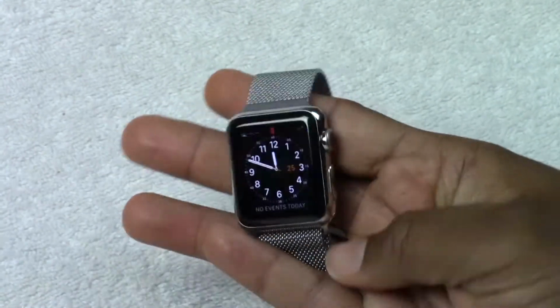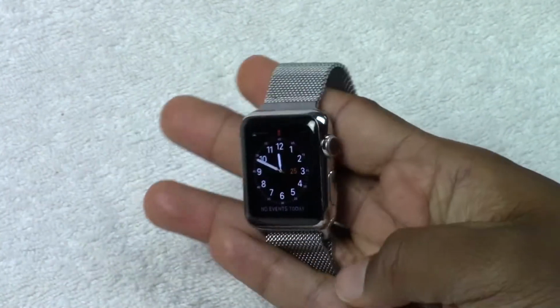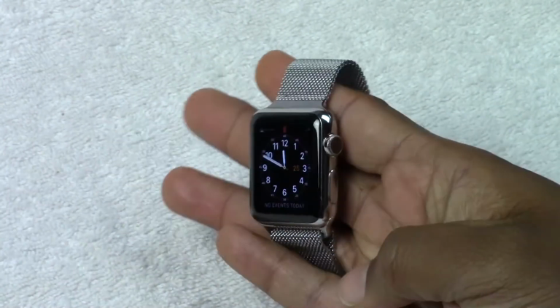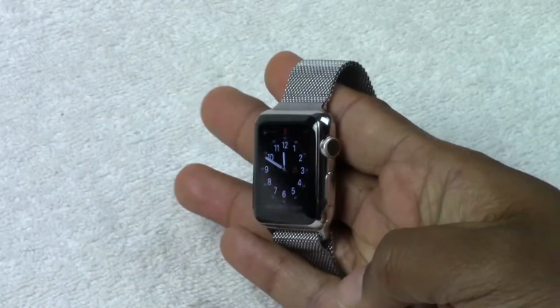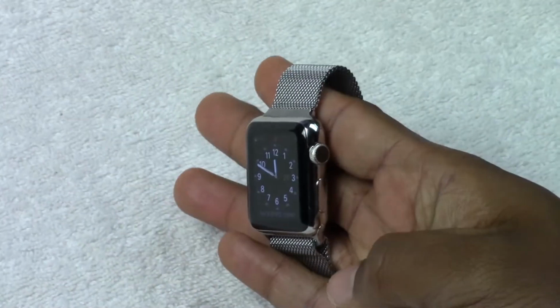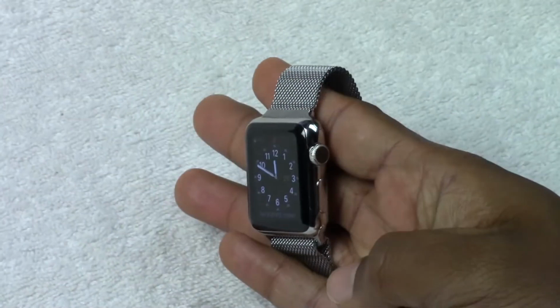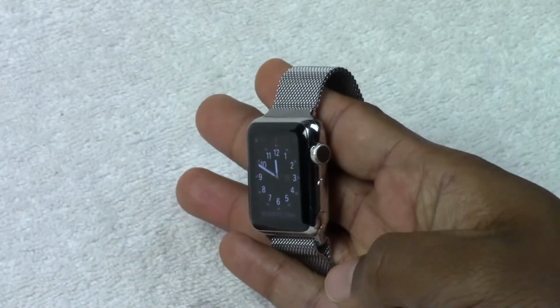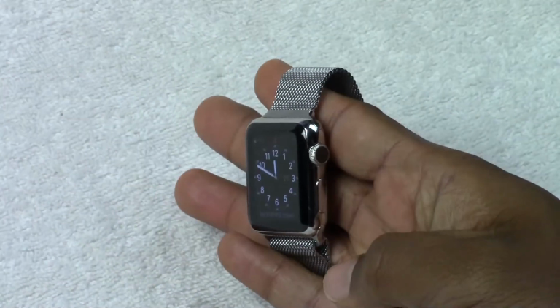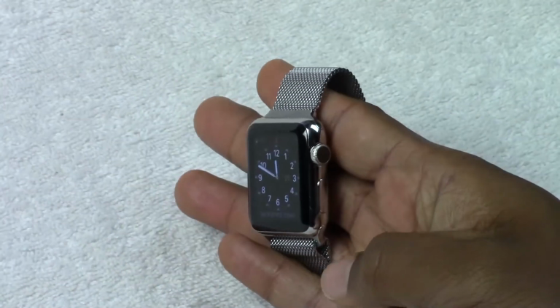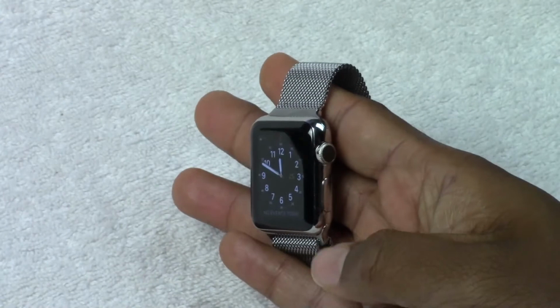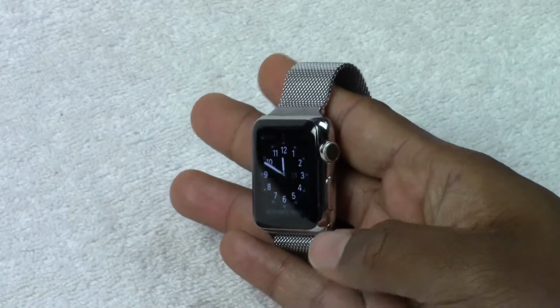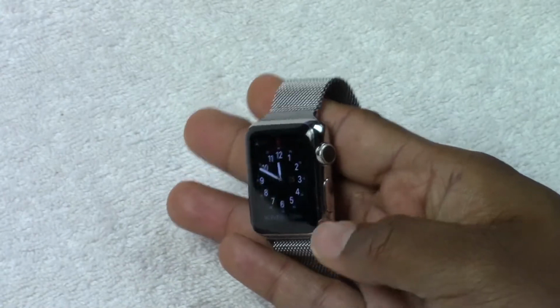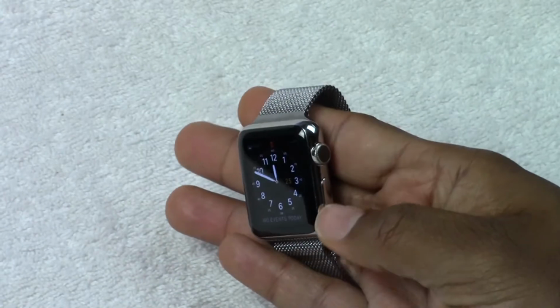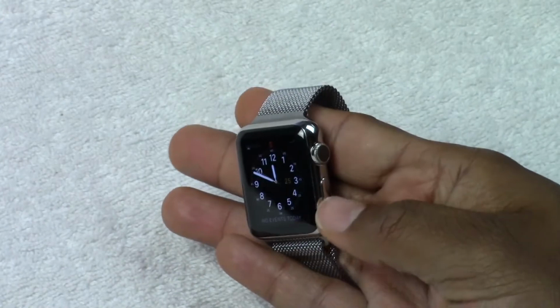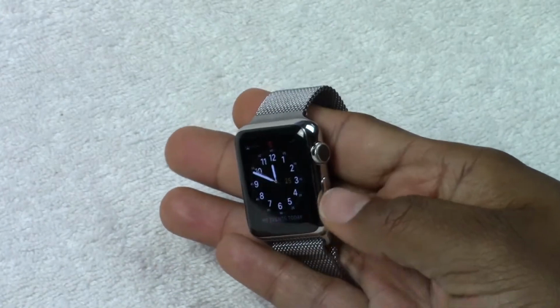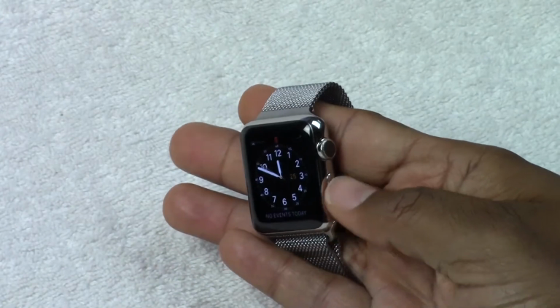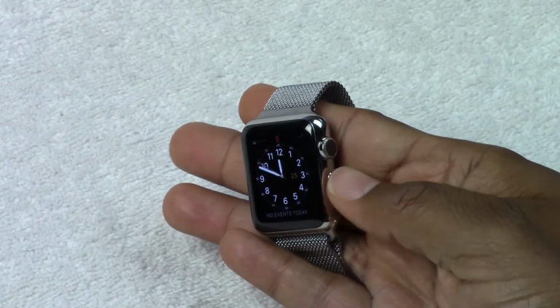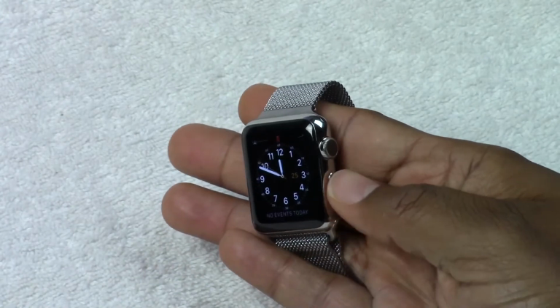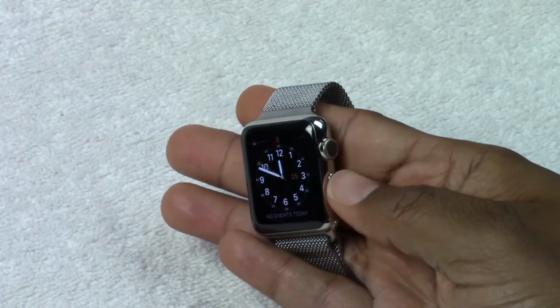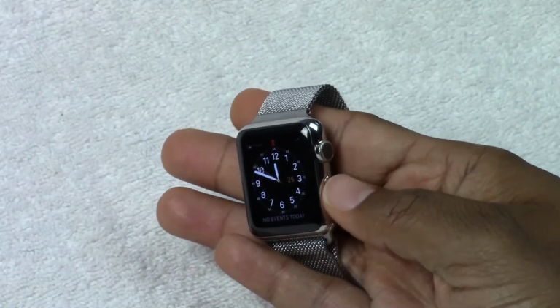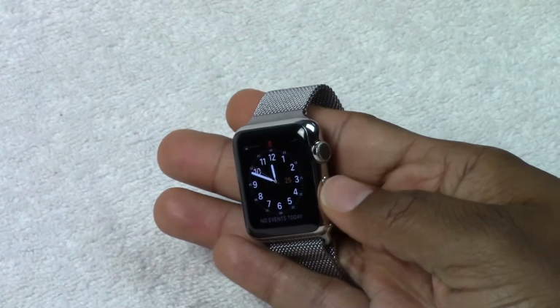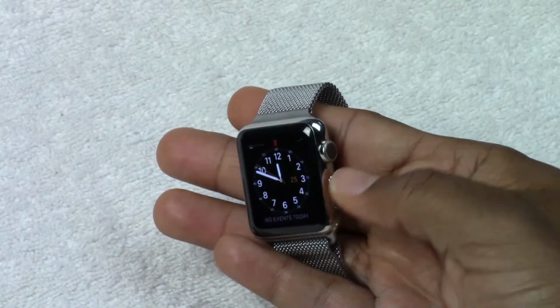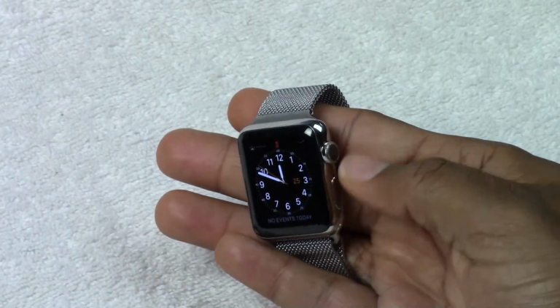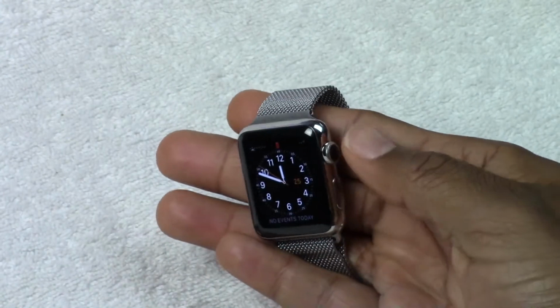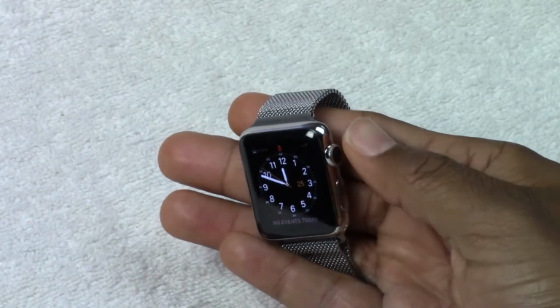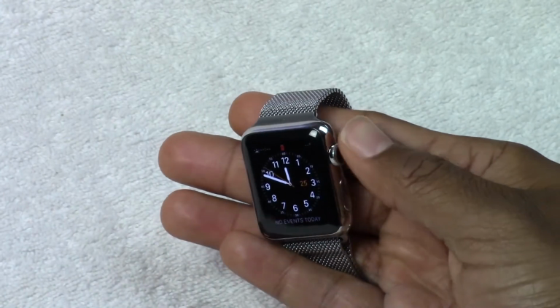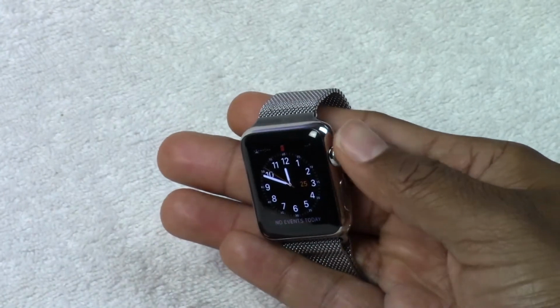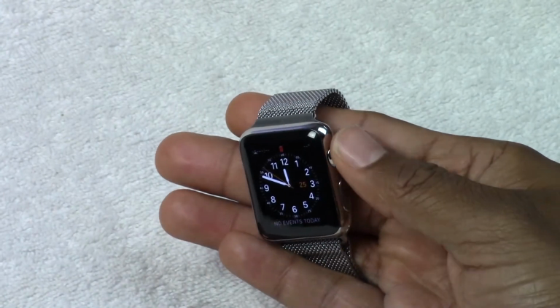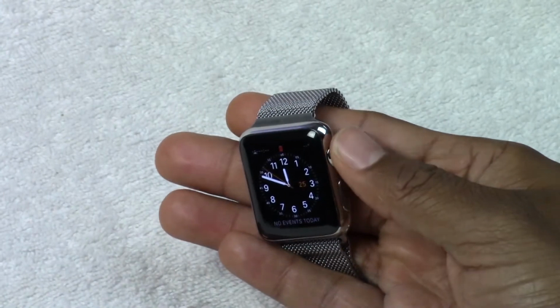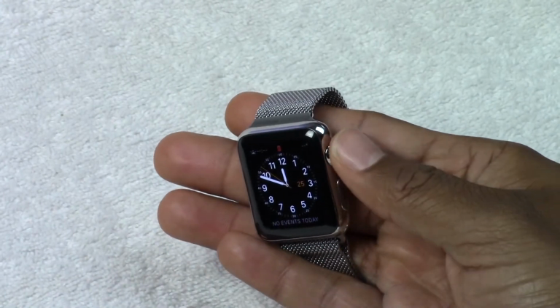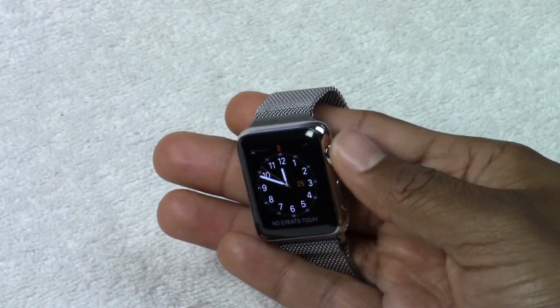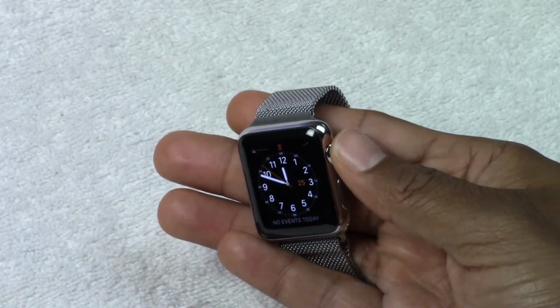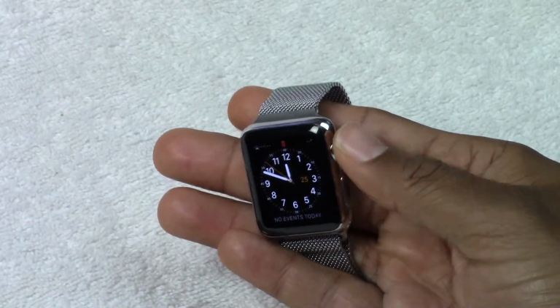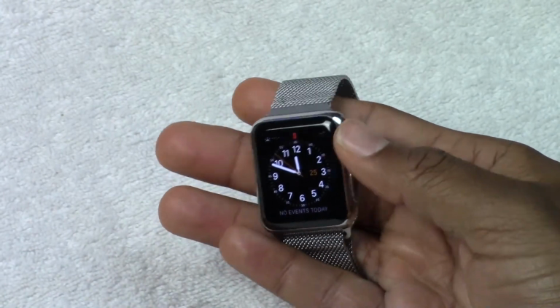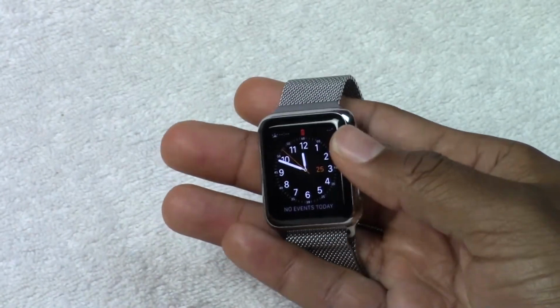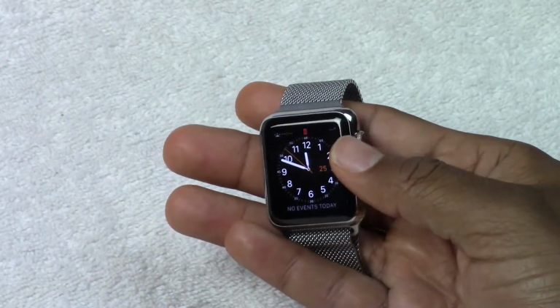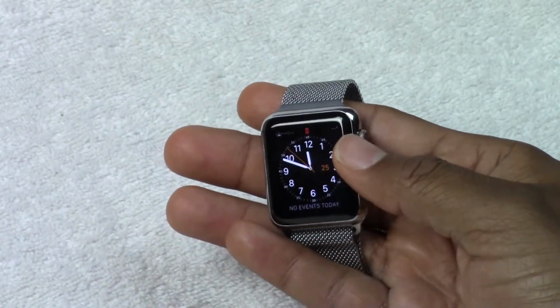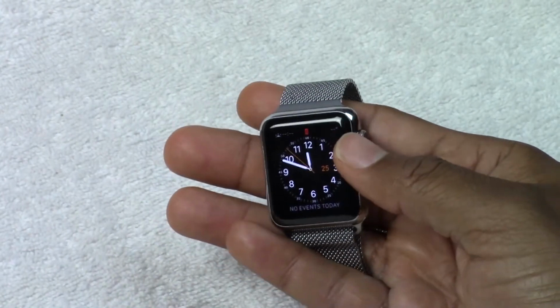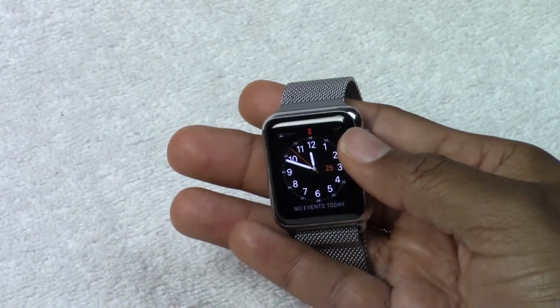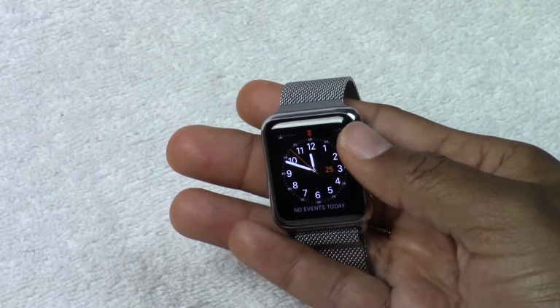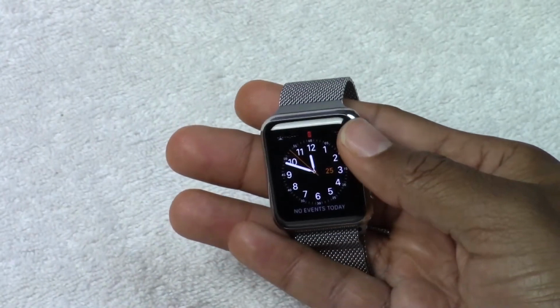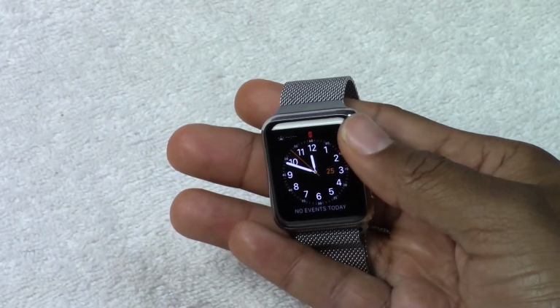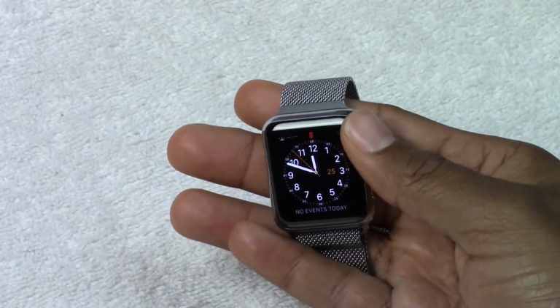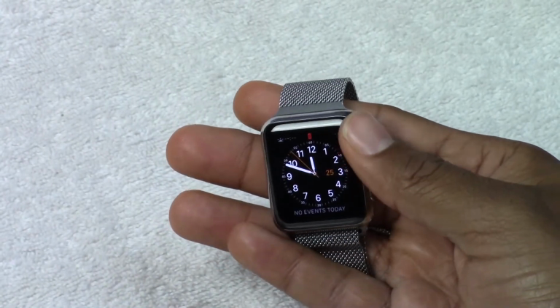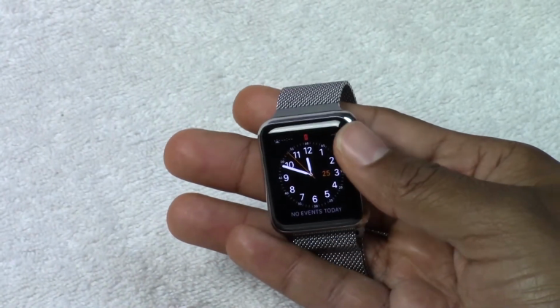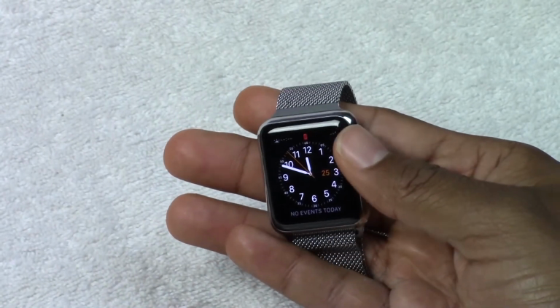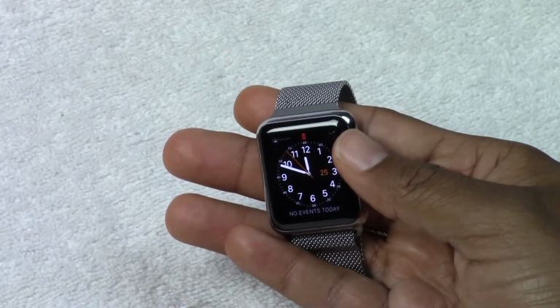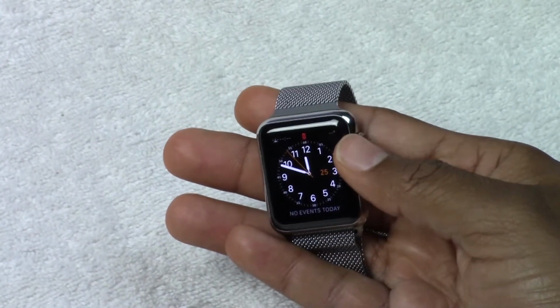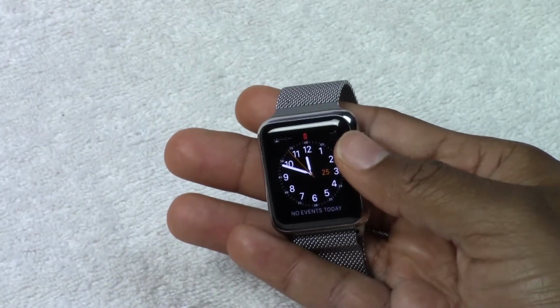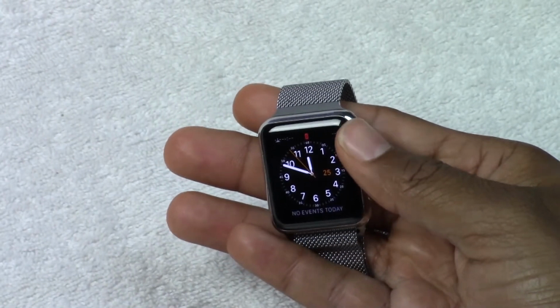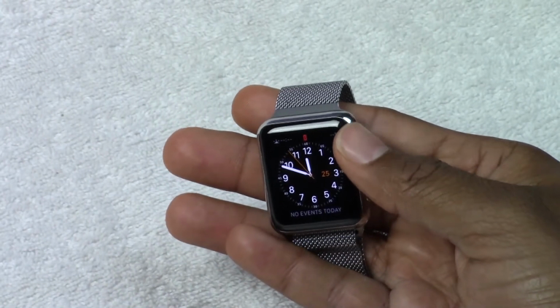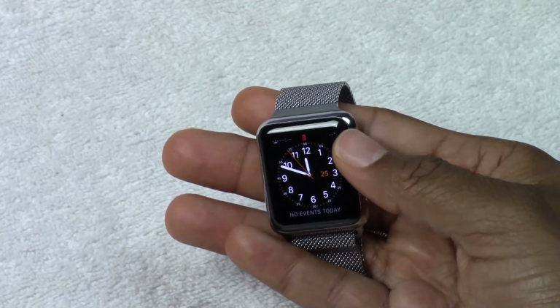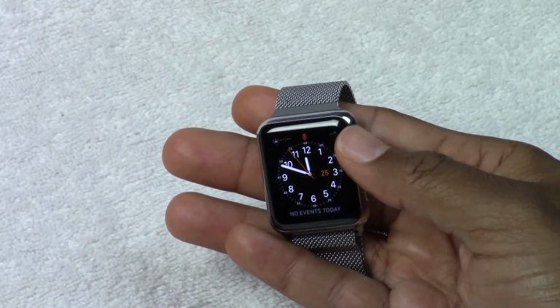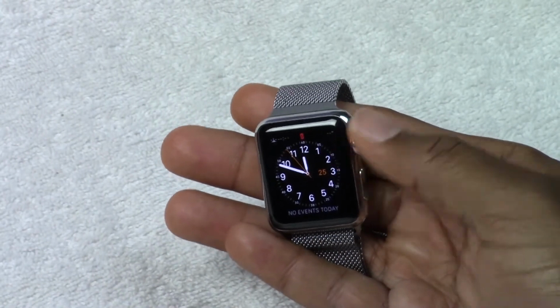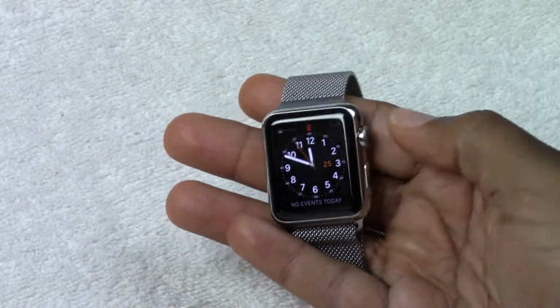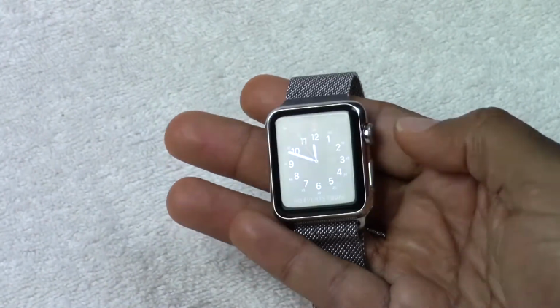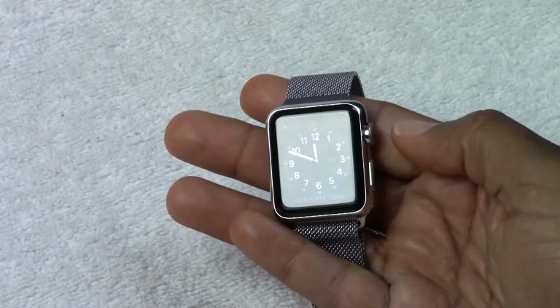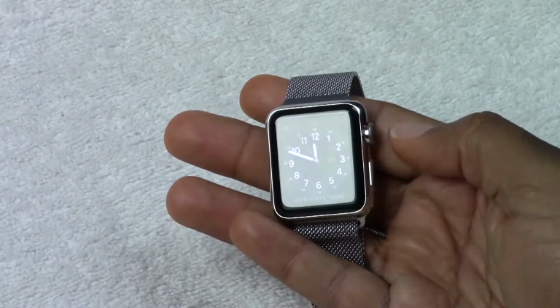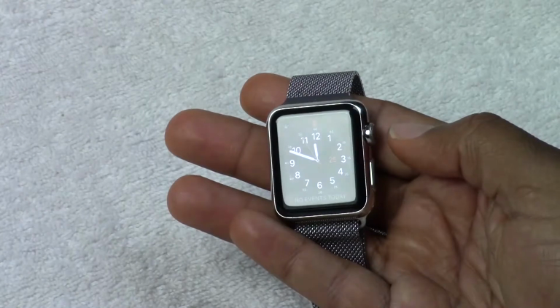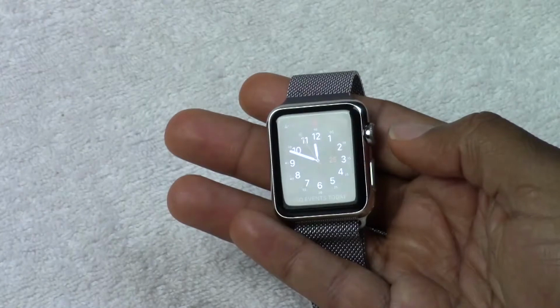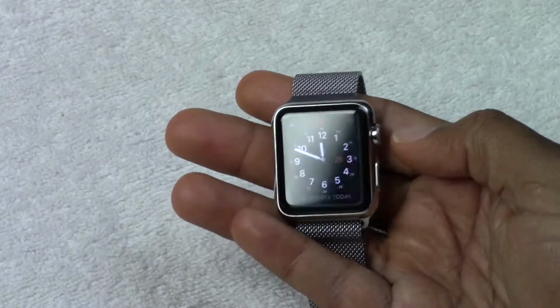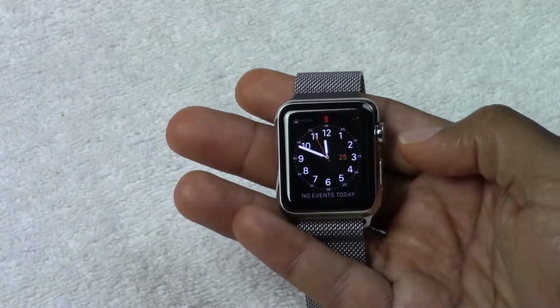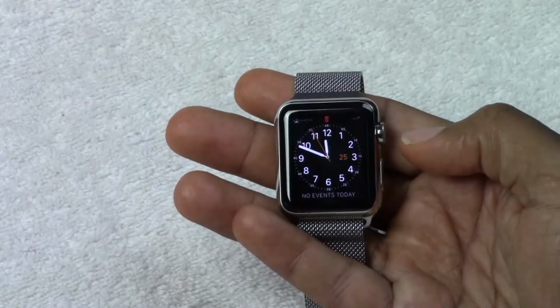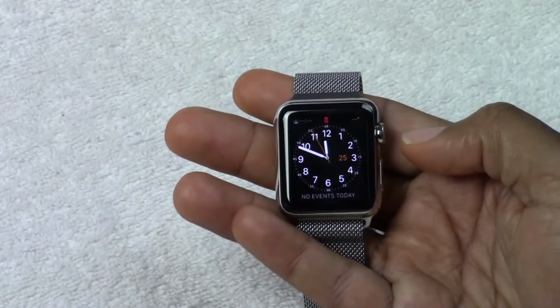There are two buttons on the side here. That's a button, that's a button. This is also a dial, so this actually serves as two functions.